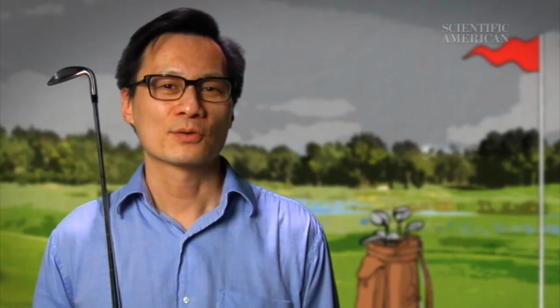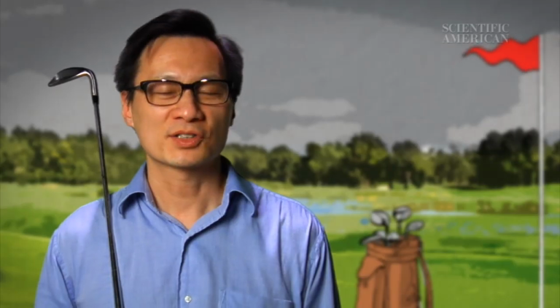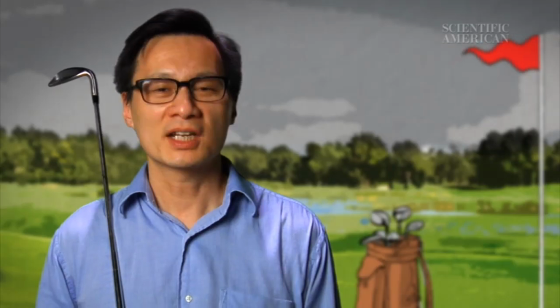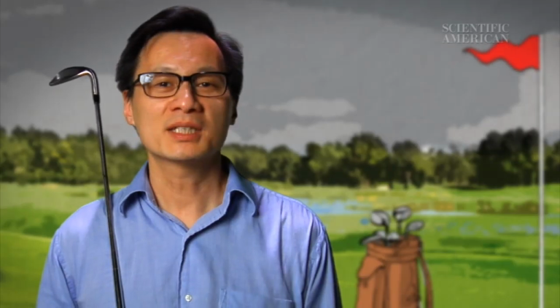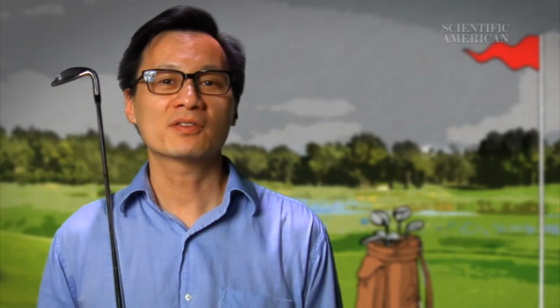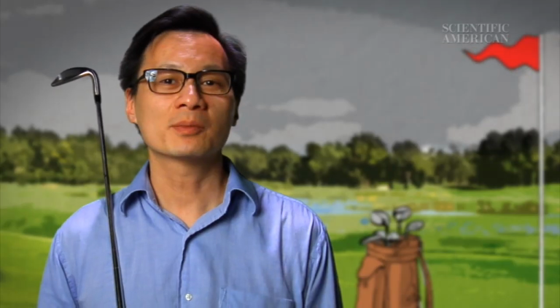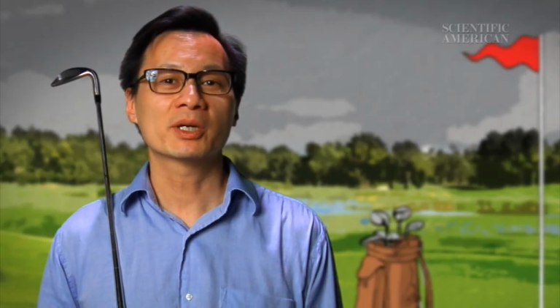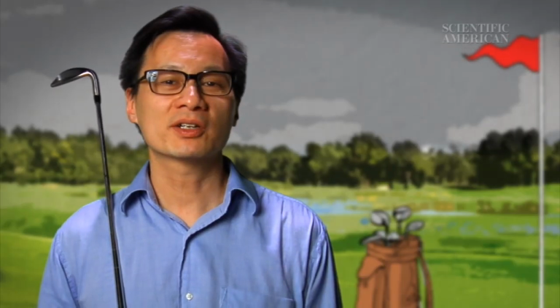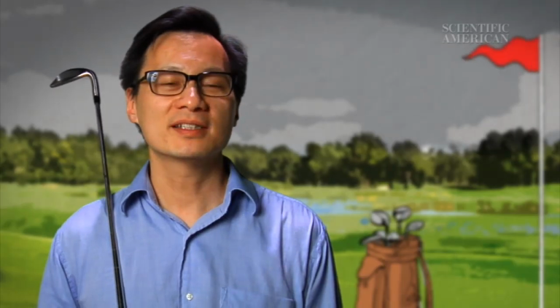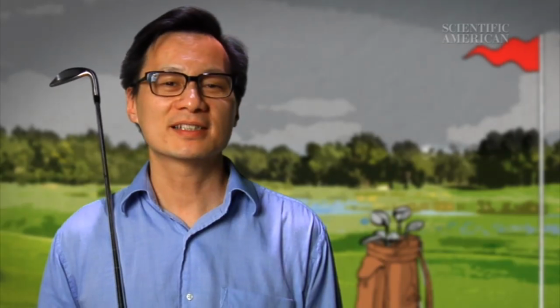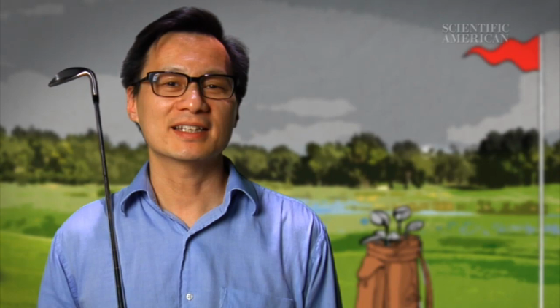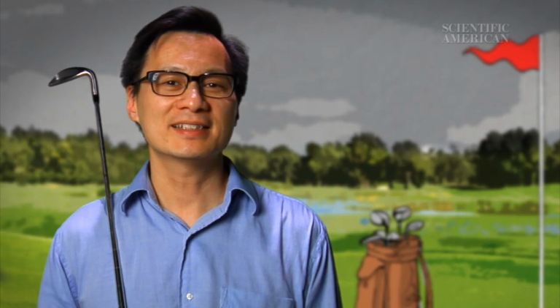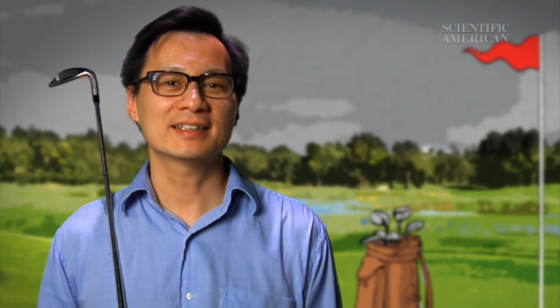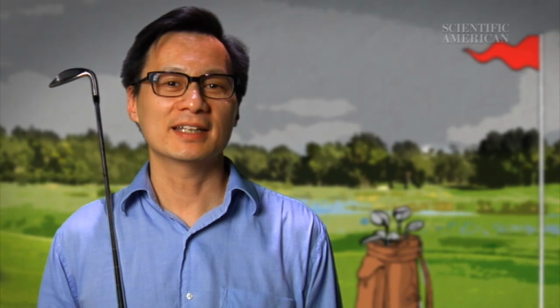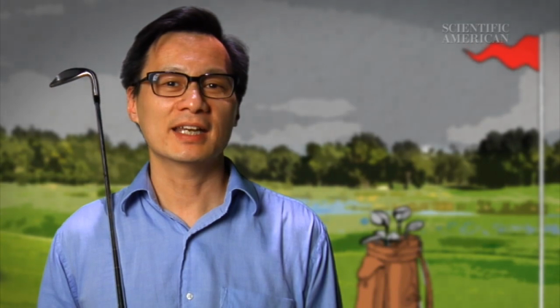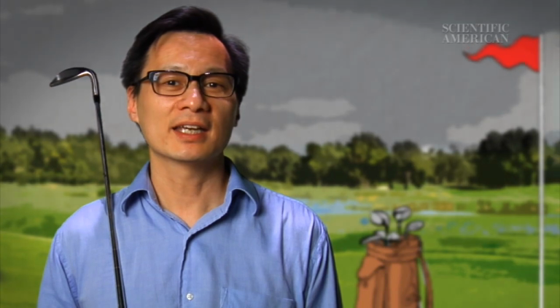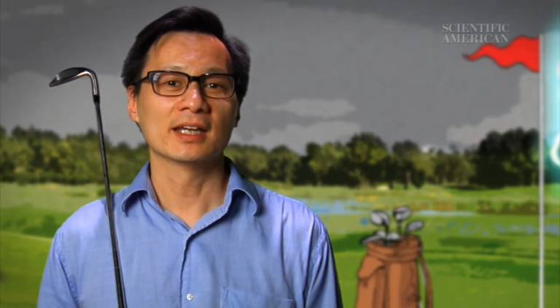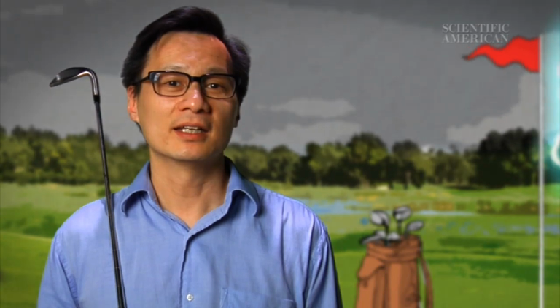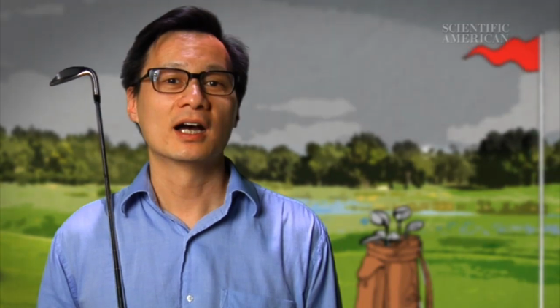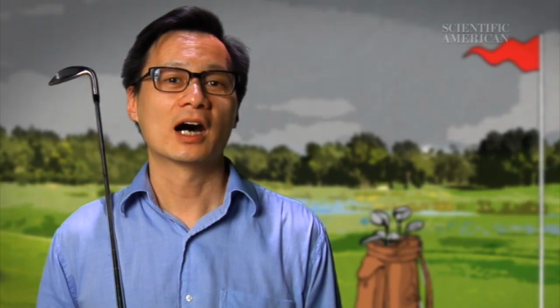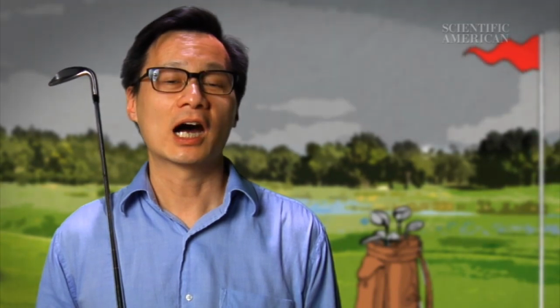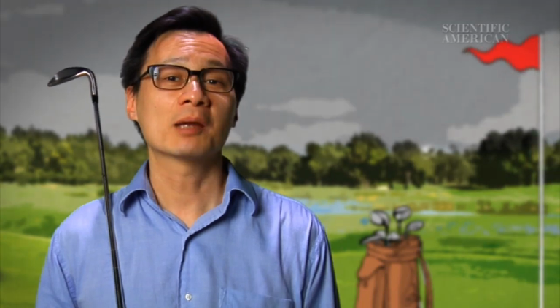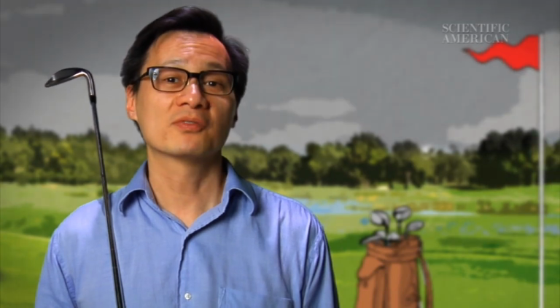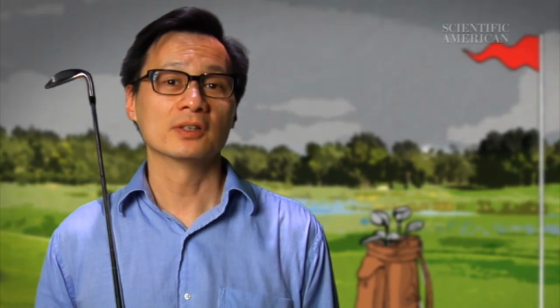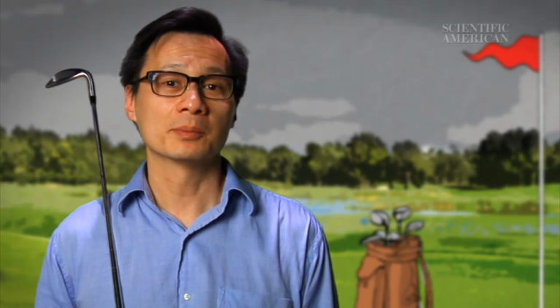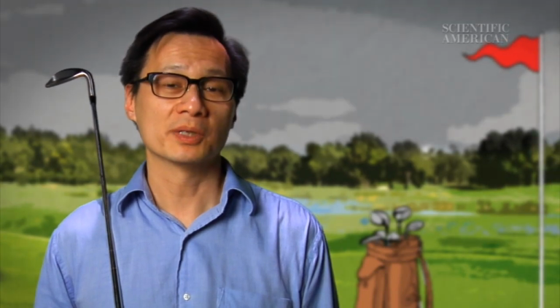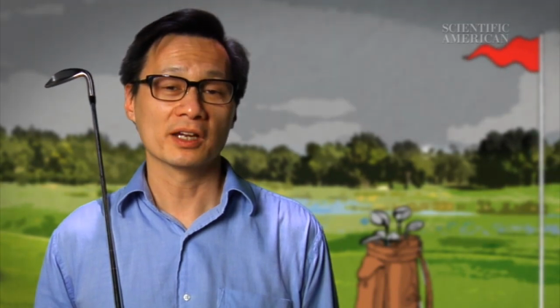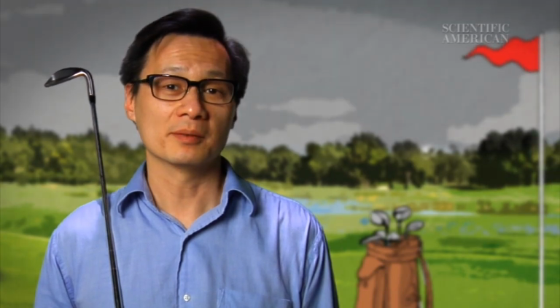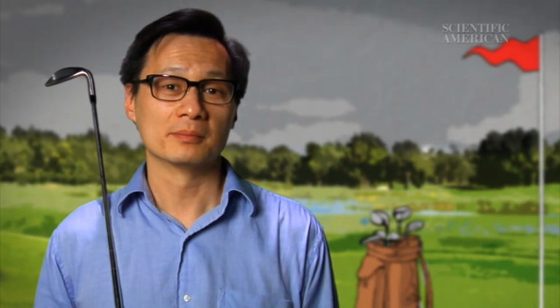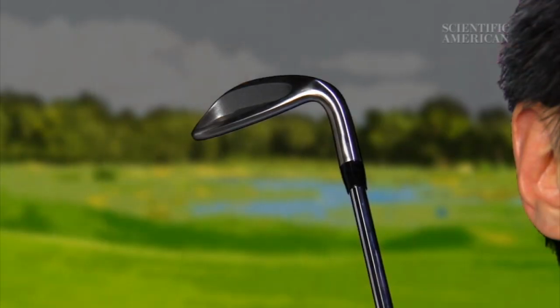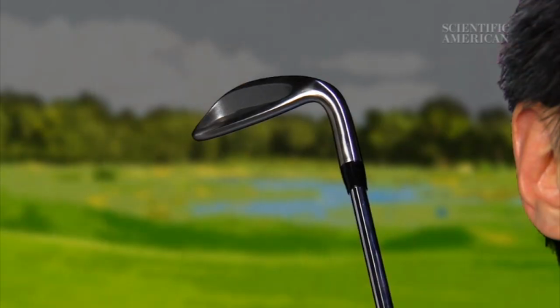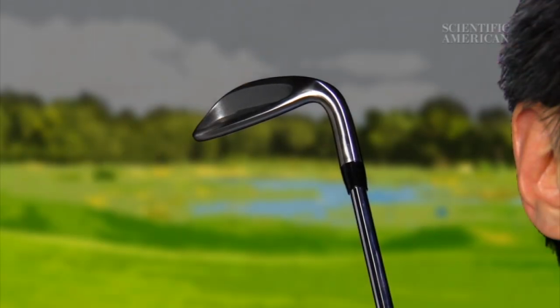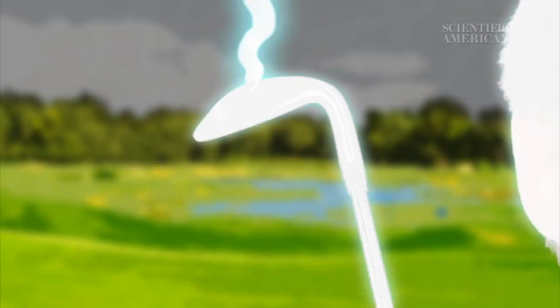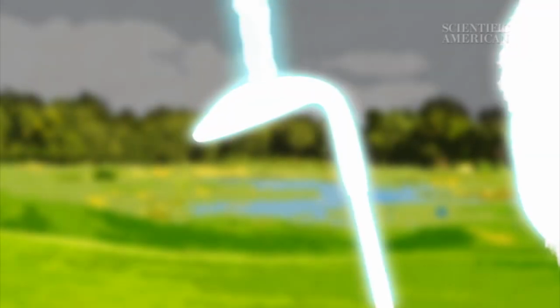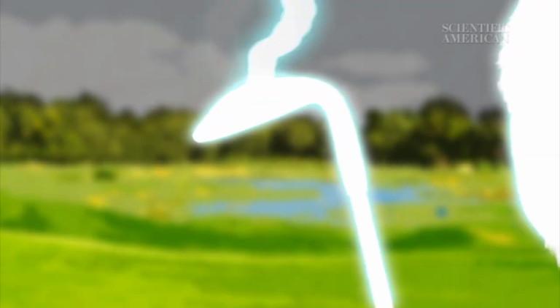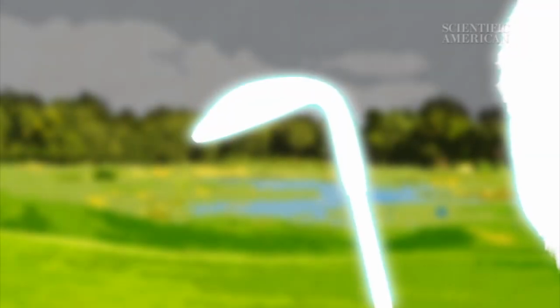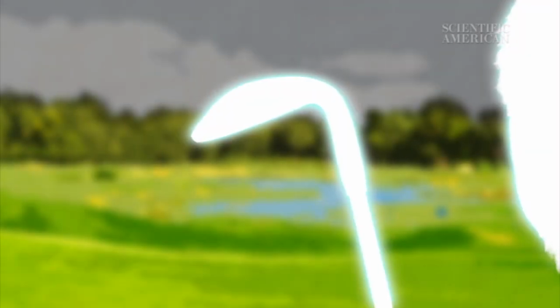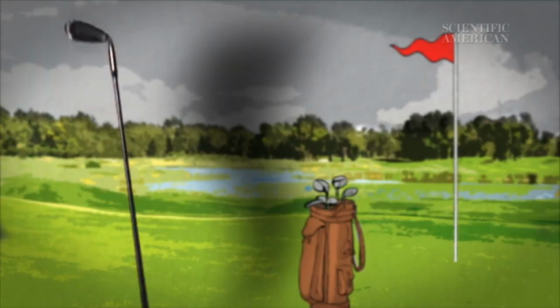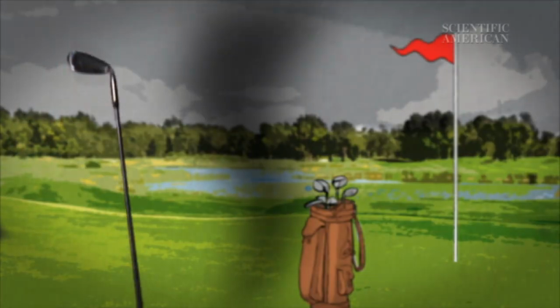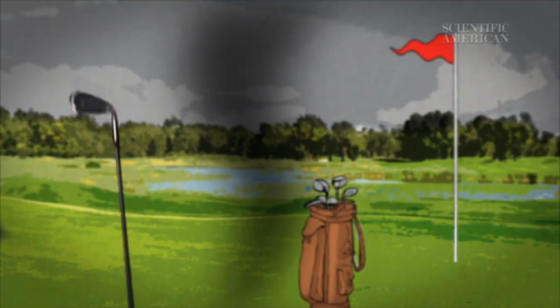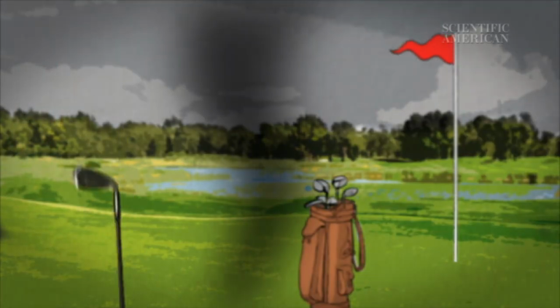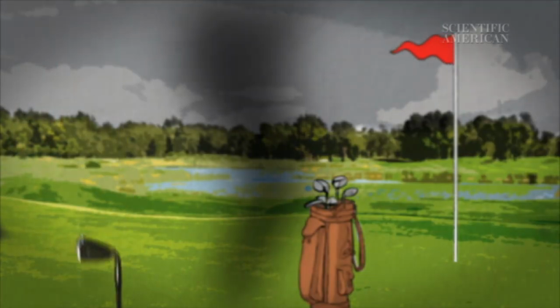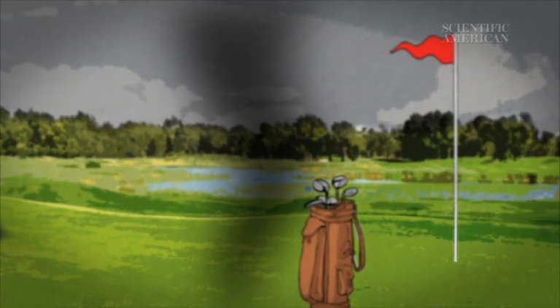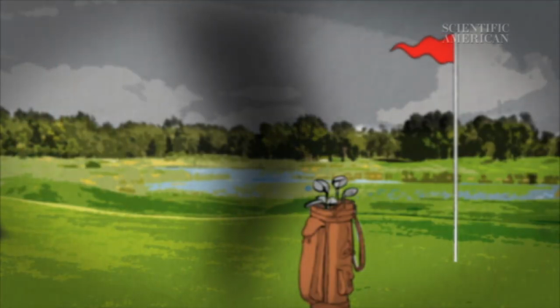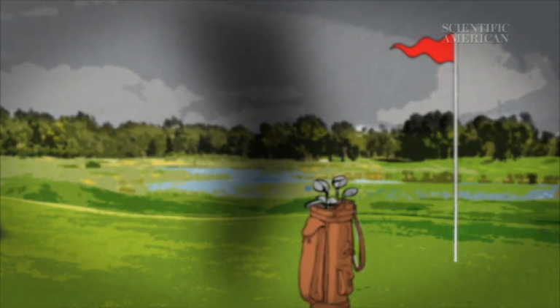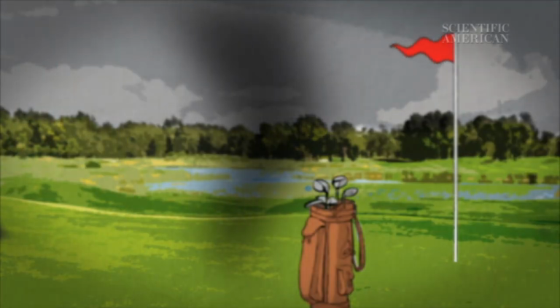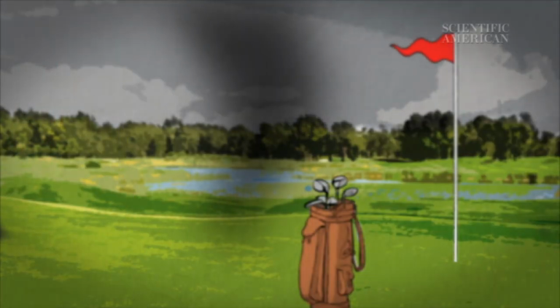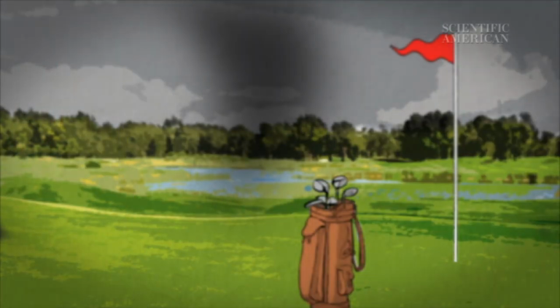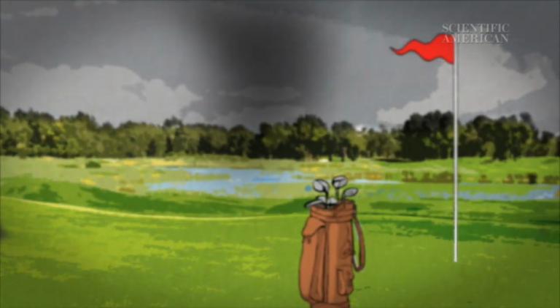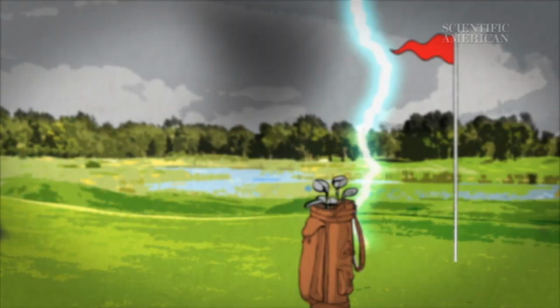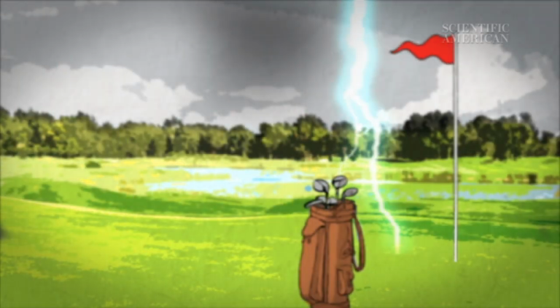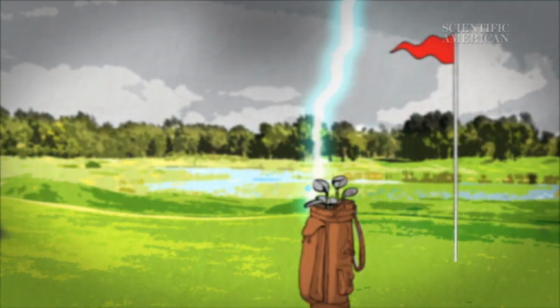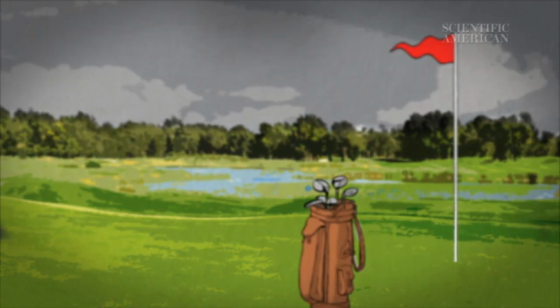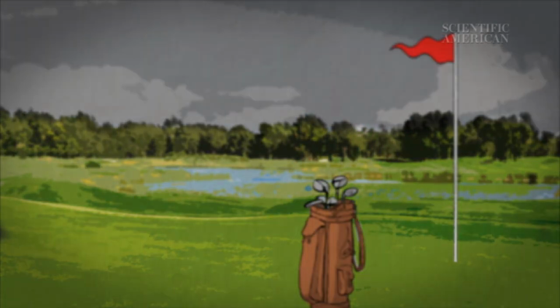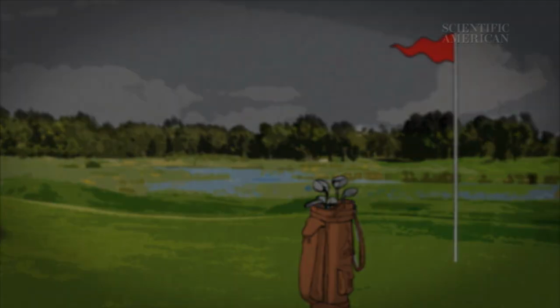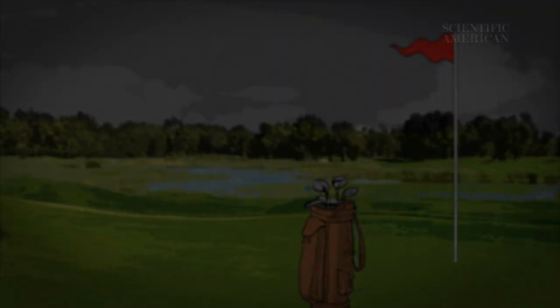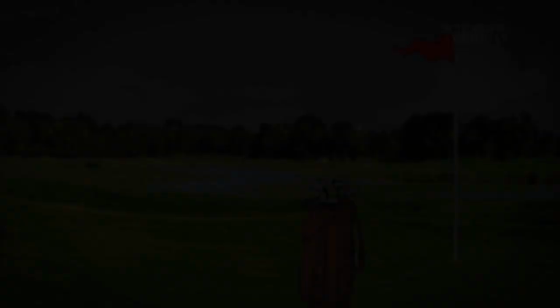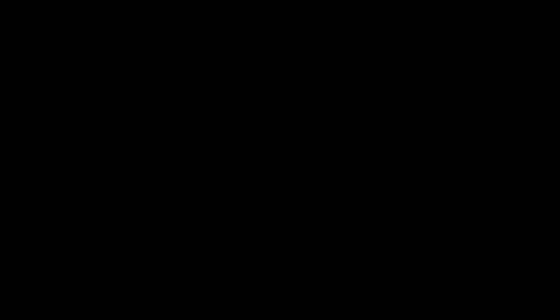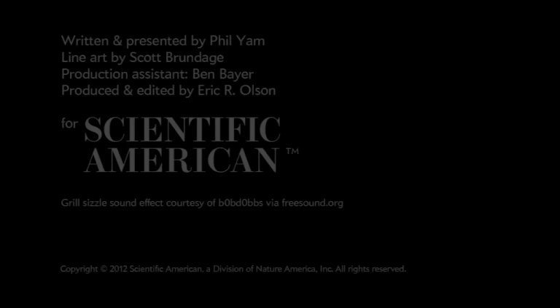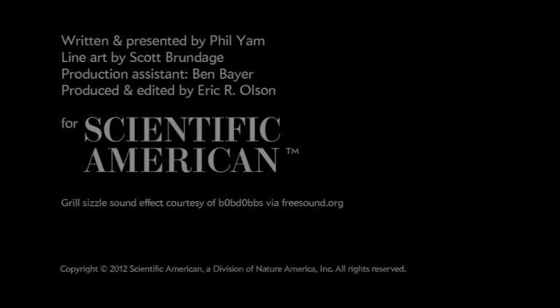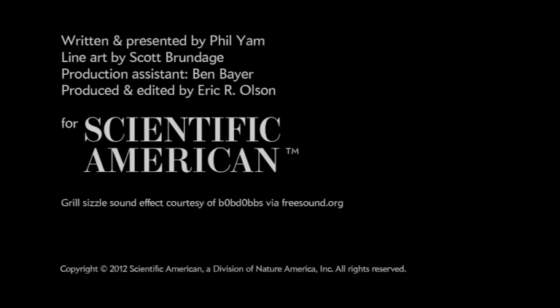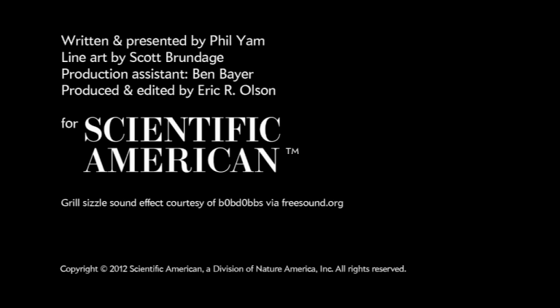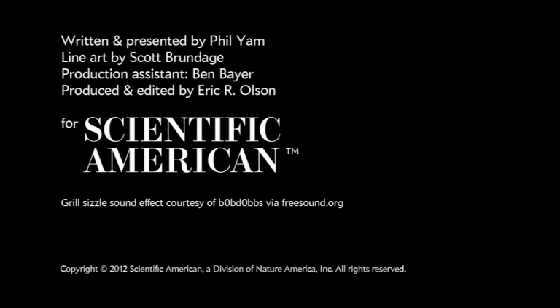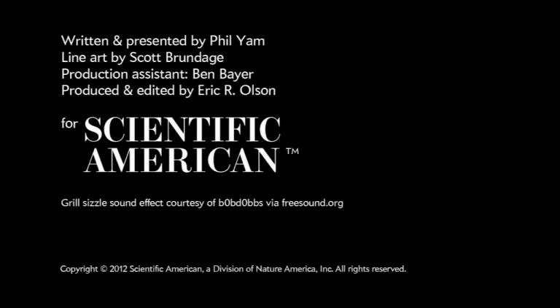For Scientific American's Instant Egghead, I'm Philip Yam.